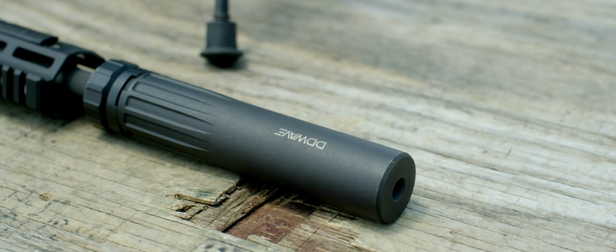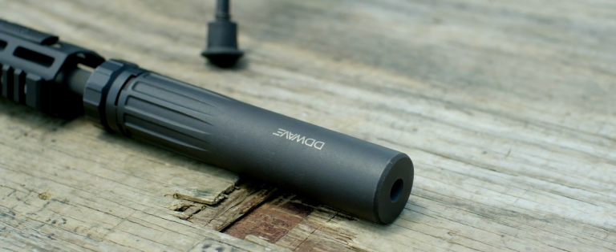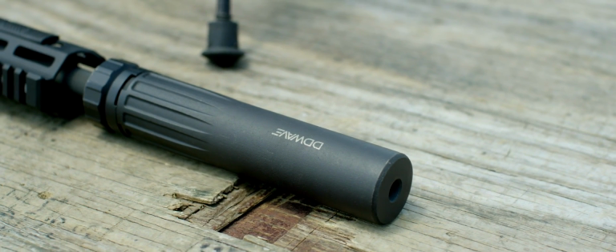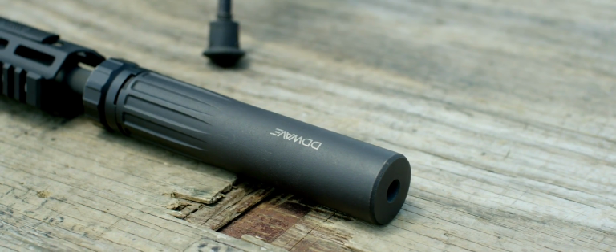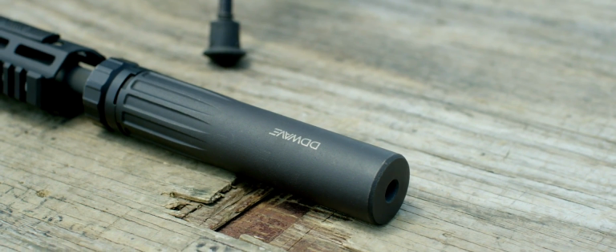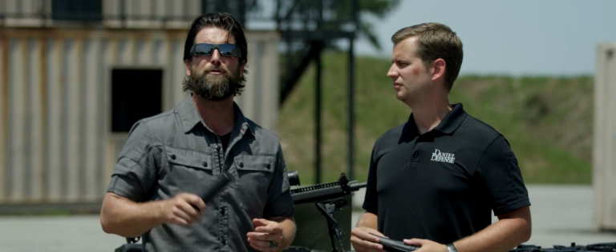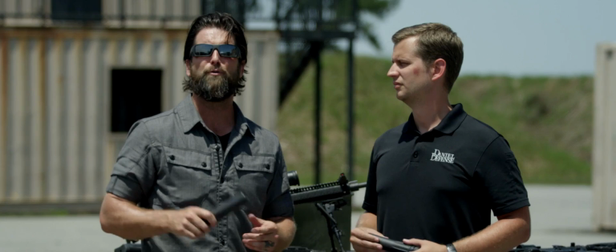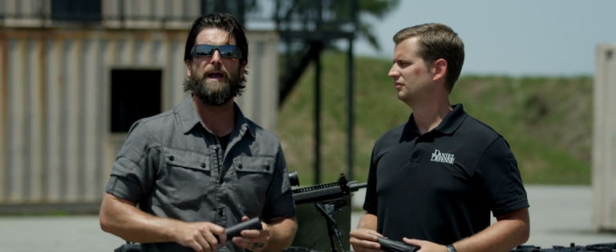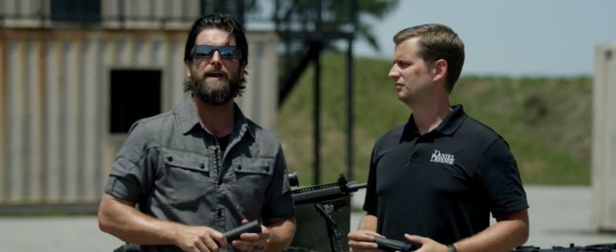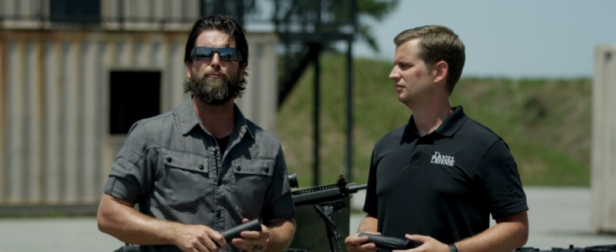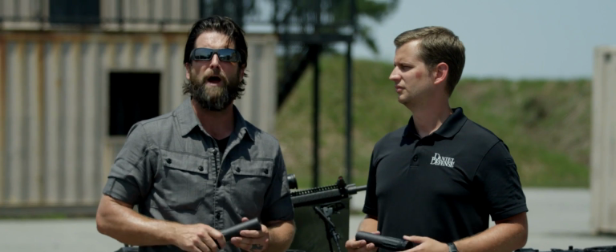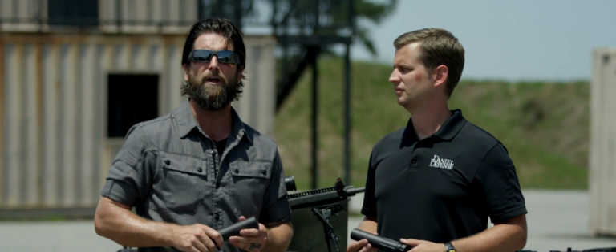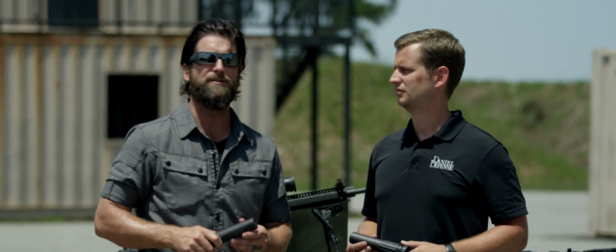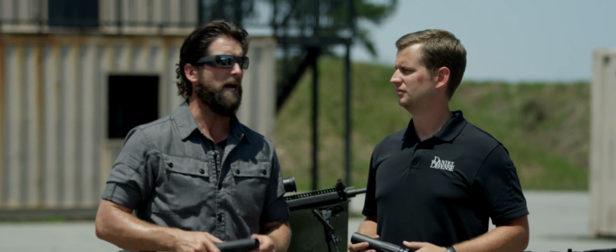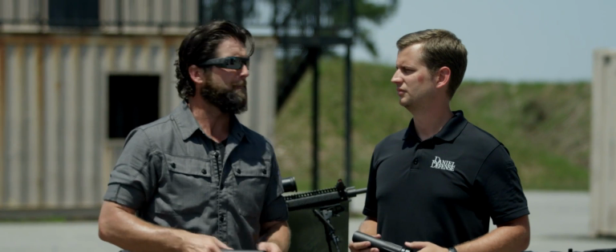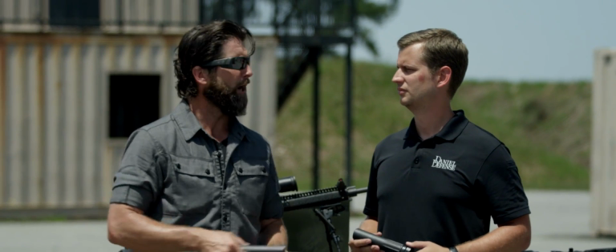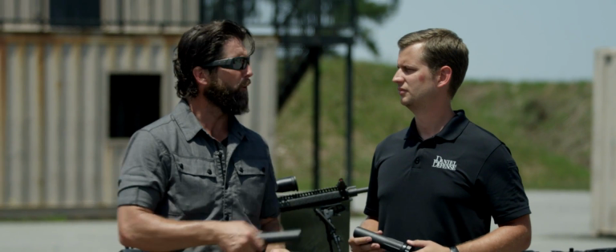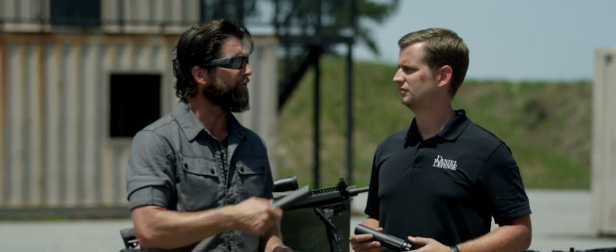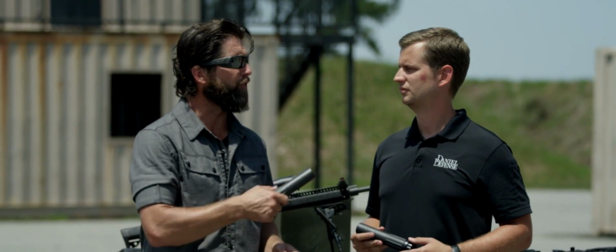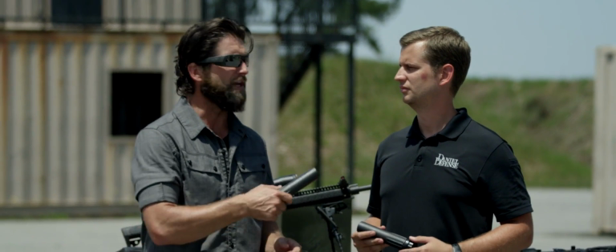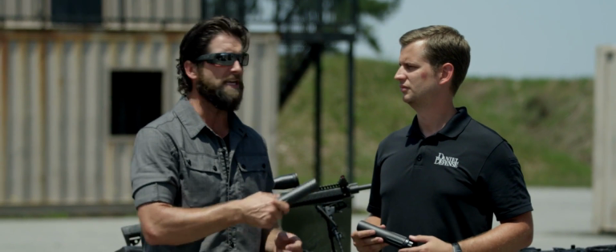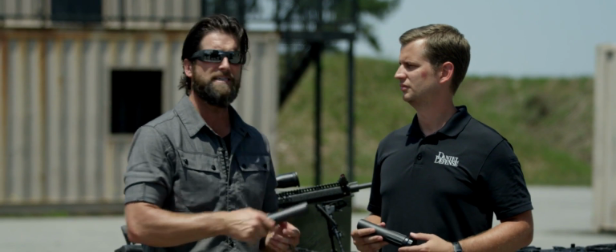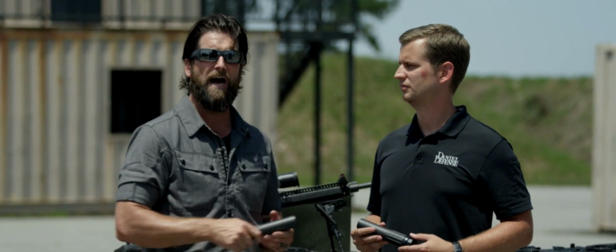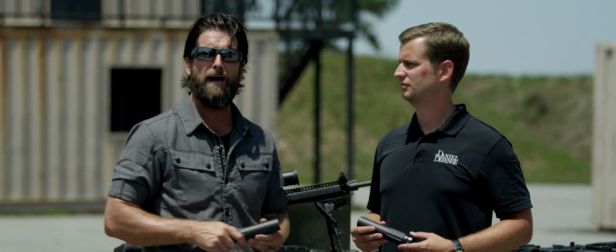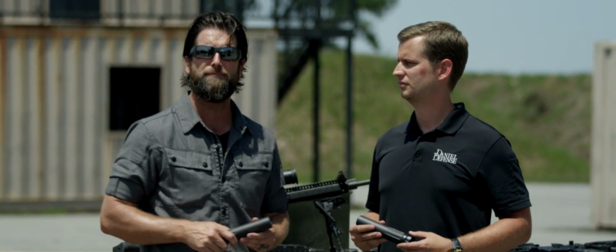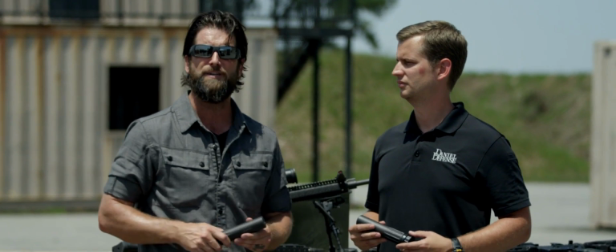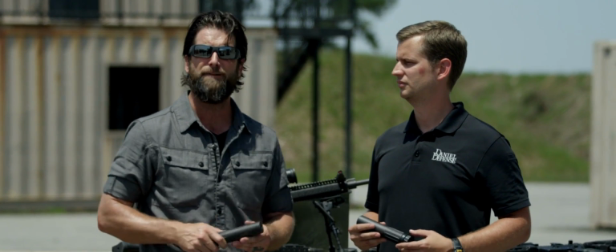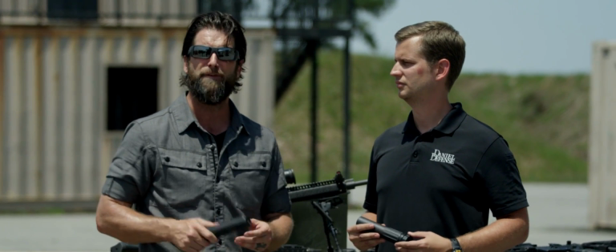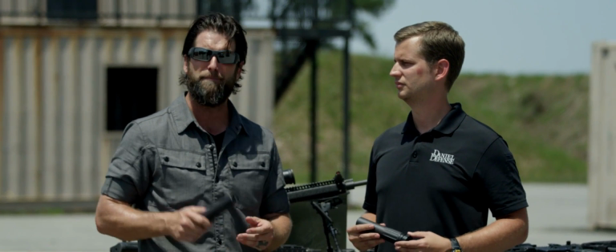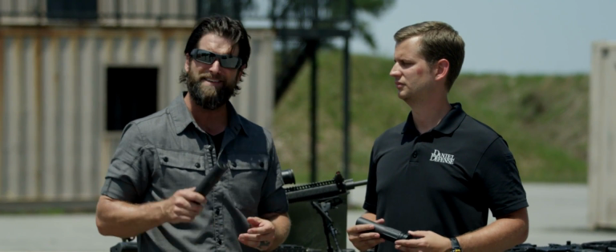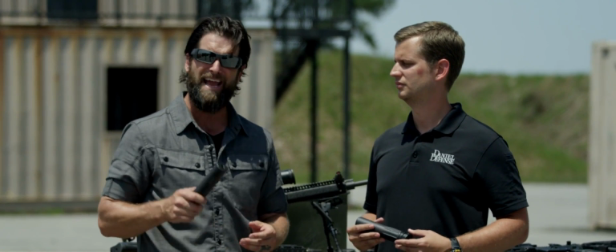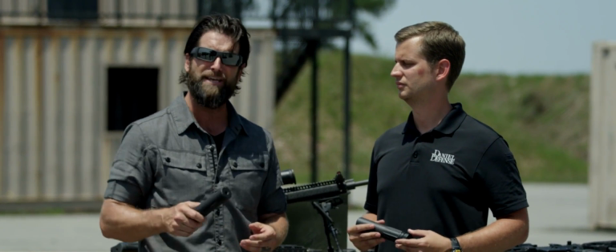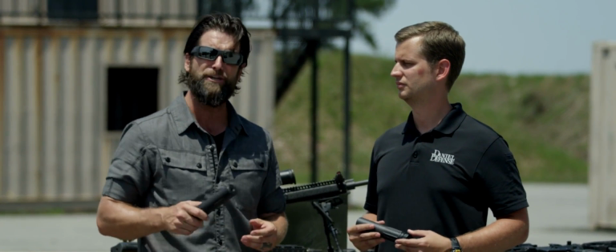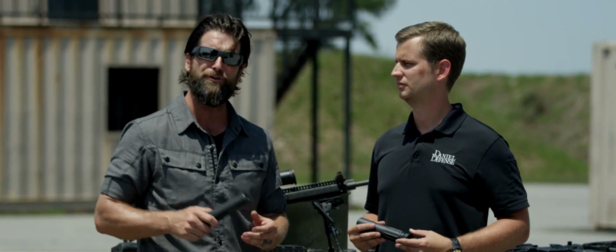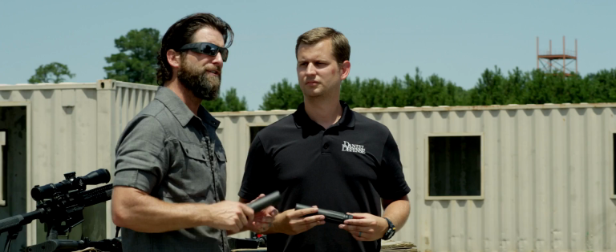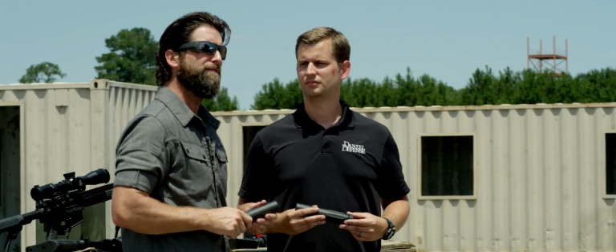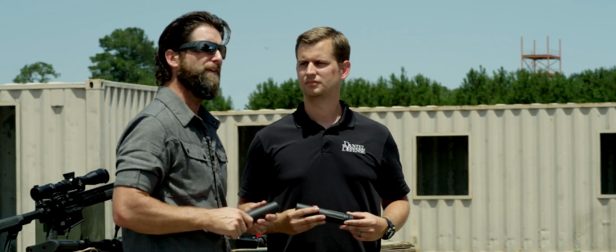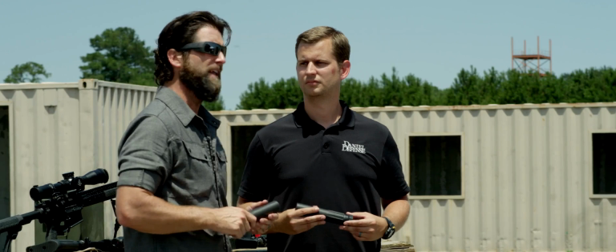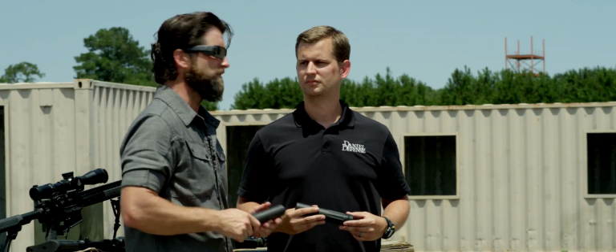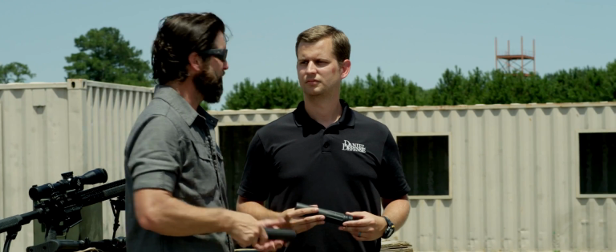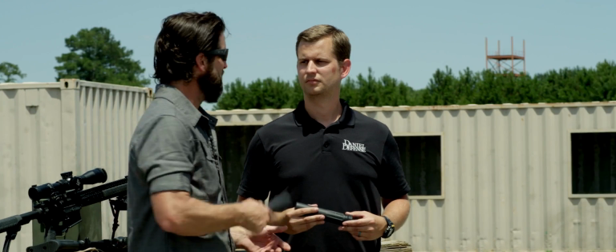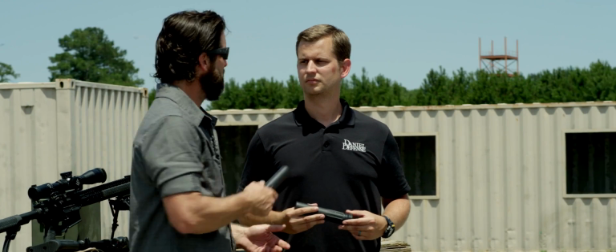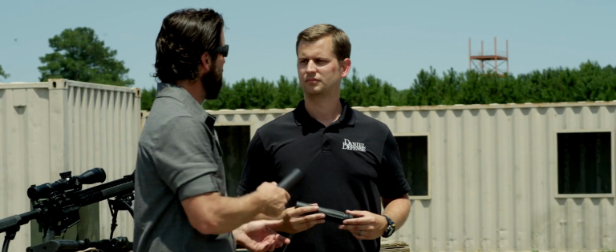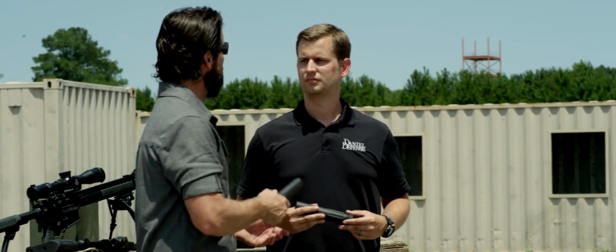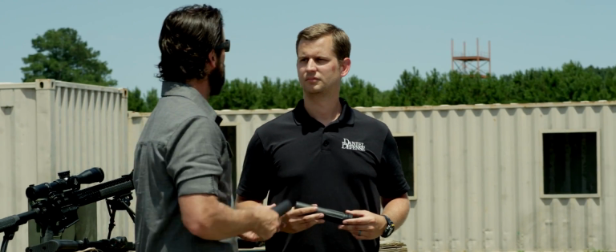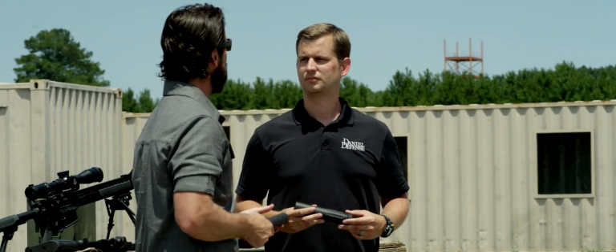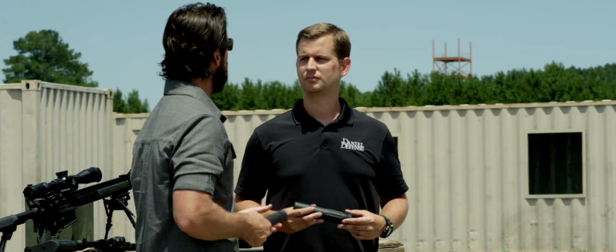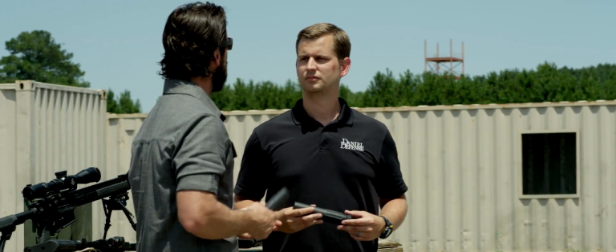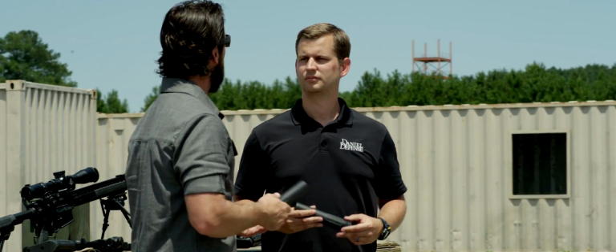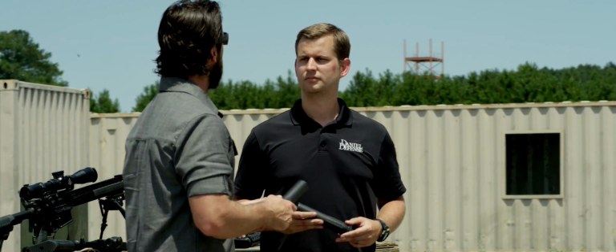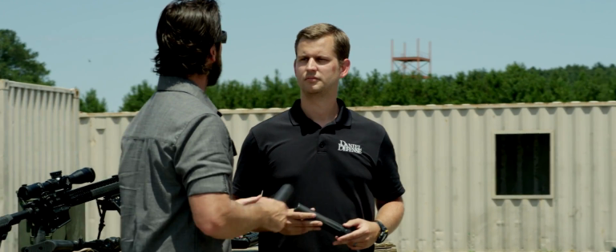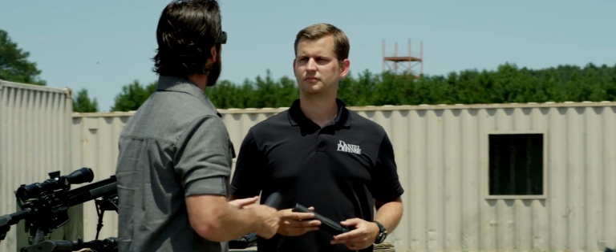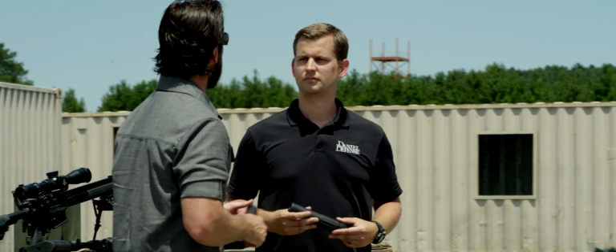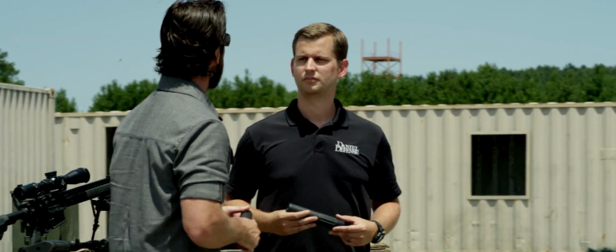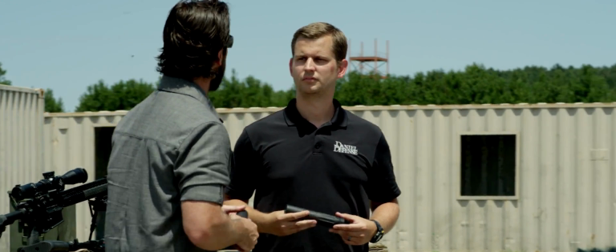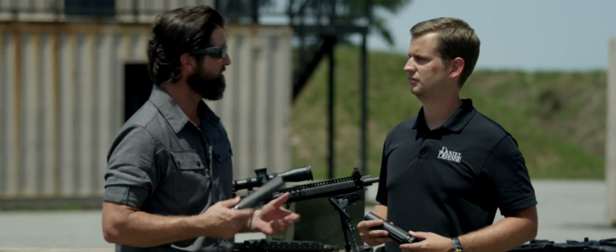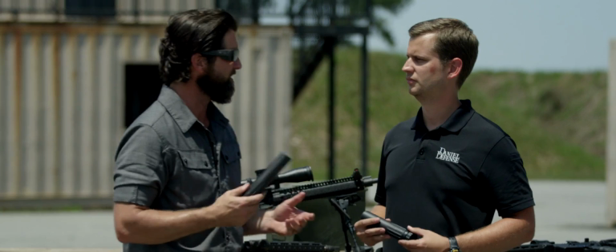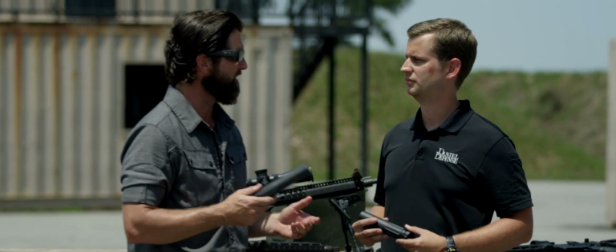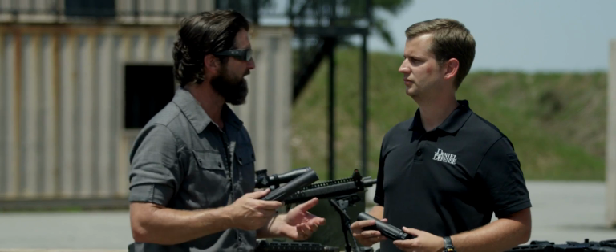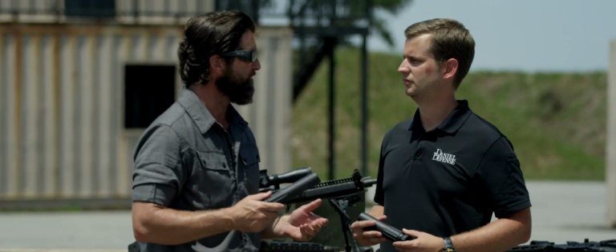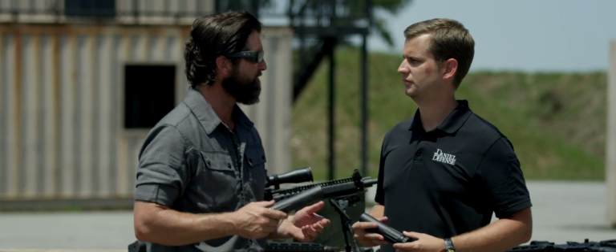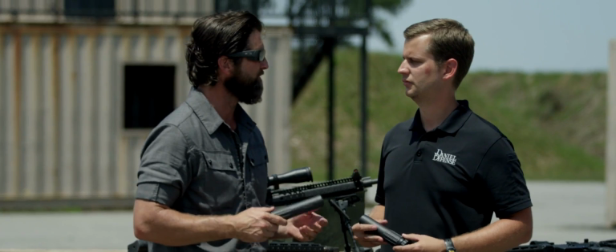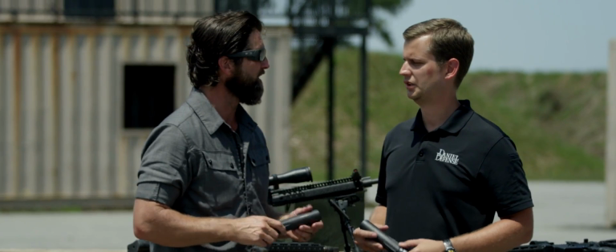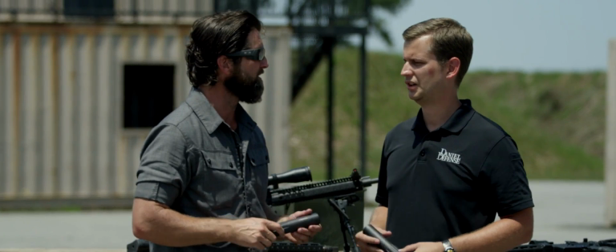Hi, I'm Grant Reynolds. I'm here with Lee Thompson from Daniel Defense. Lee, tell me what your job description is at Daniel Defense?